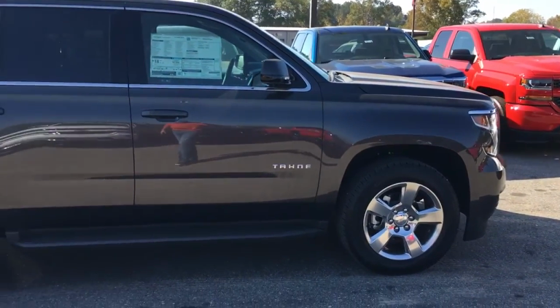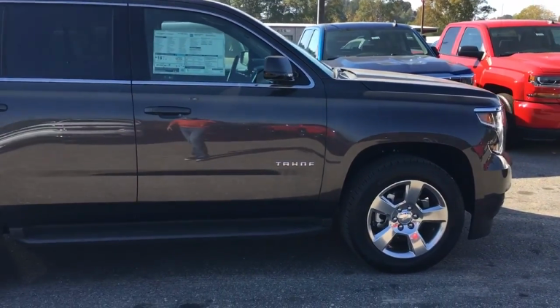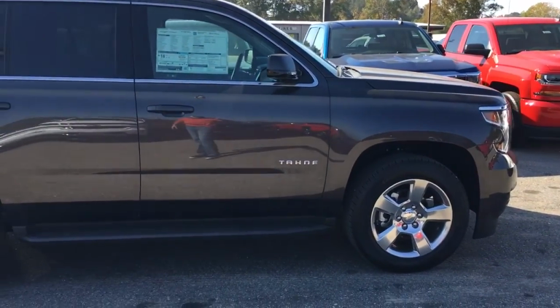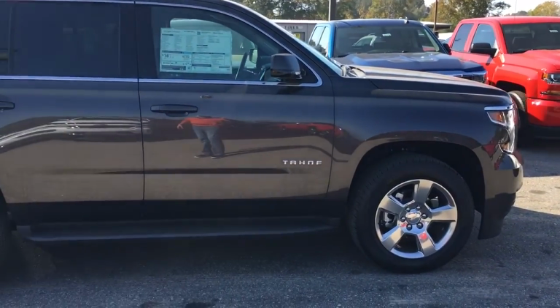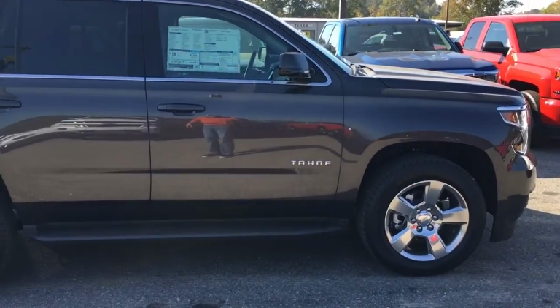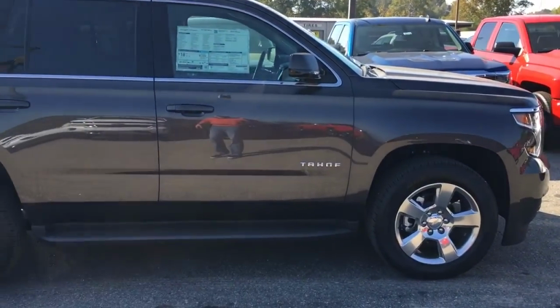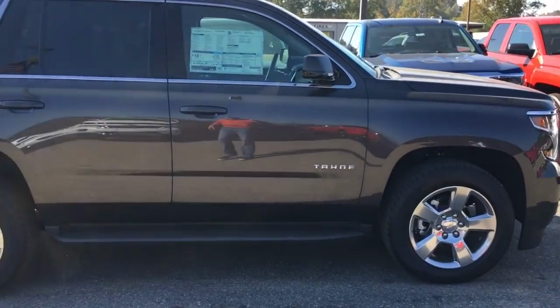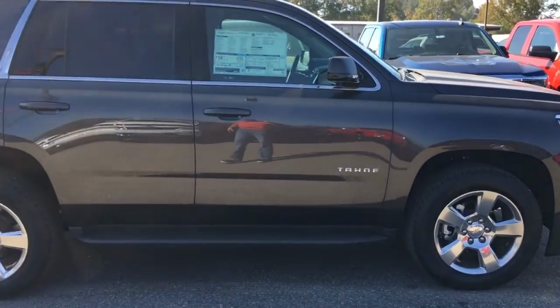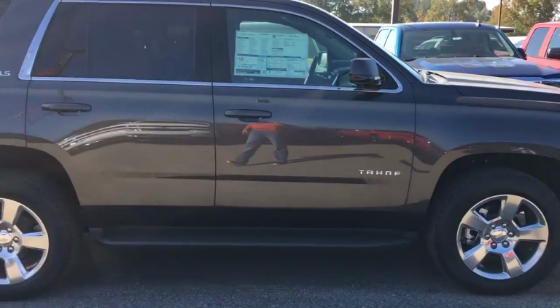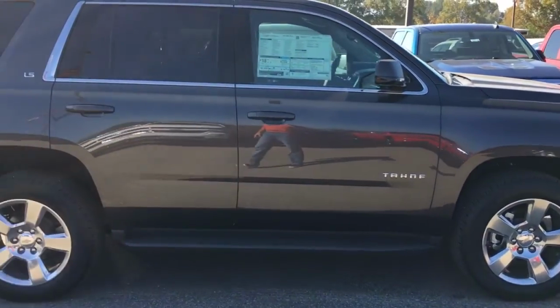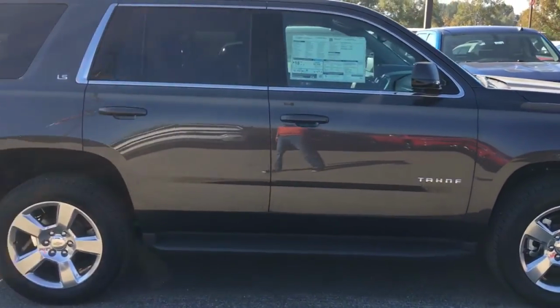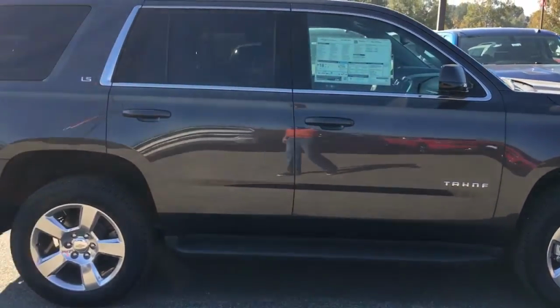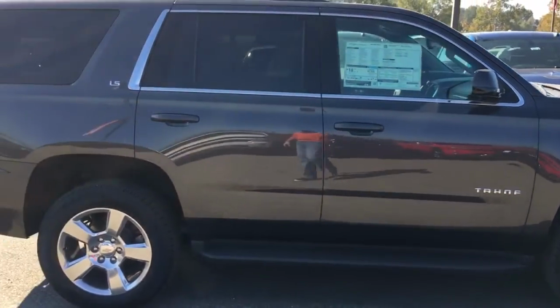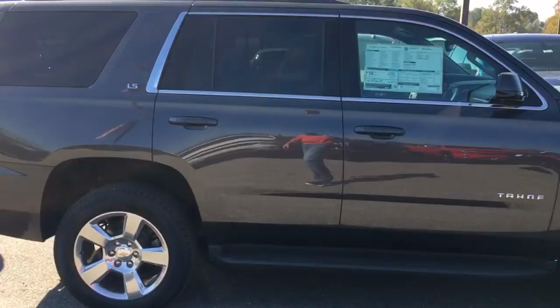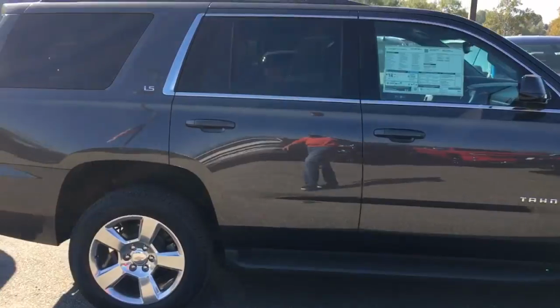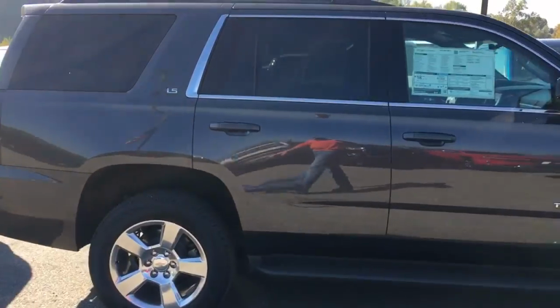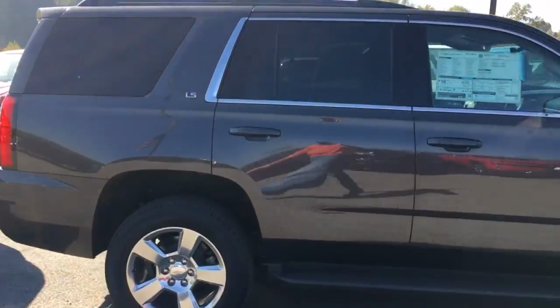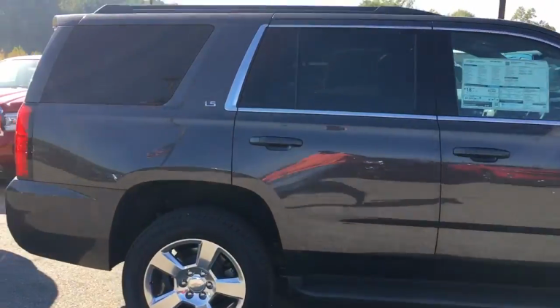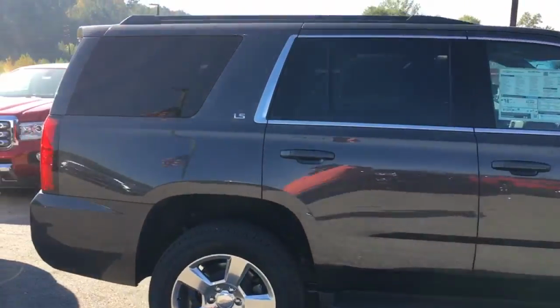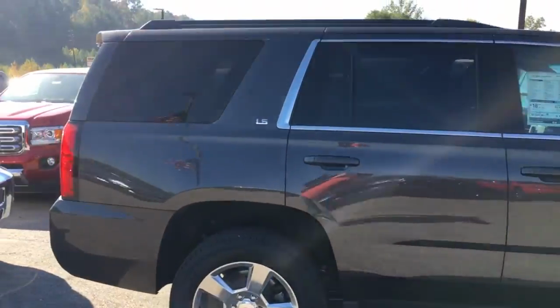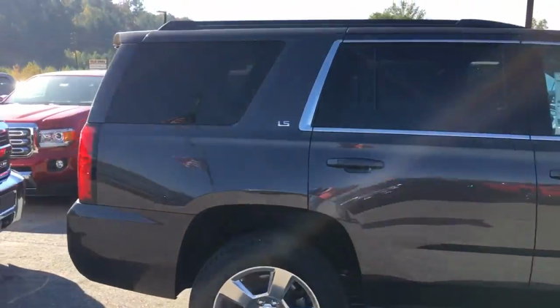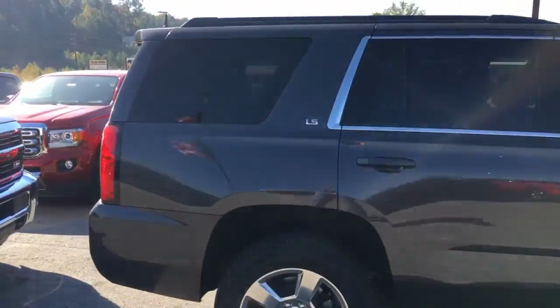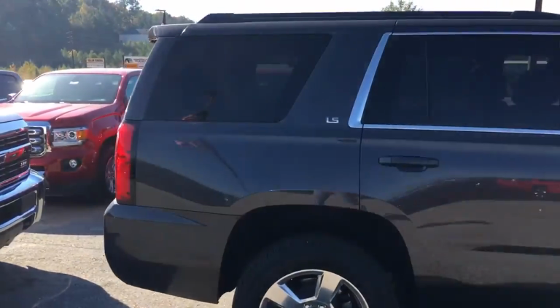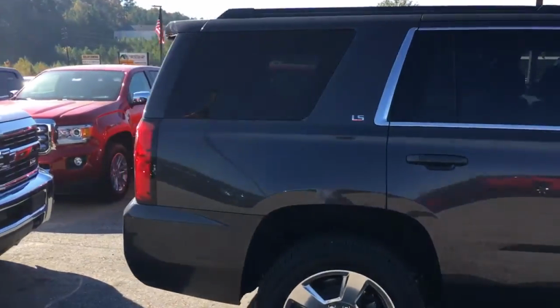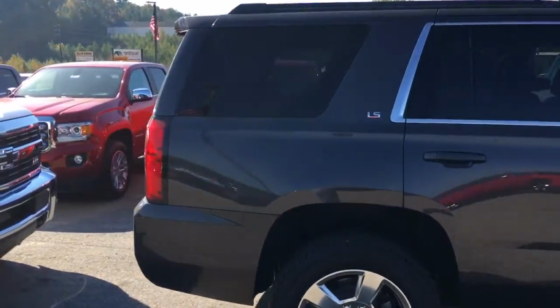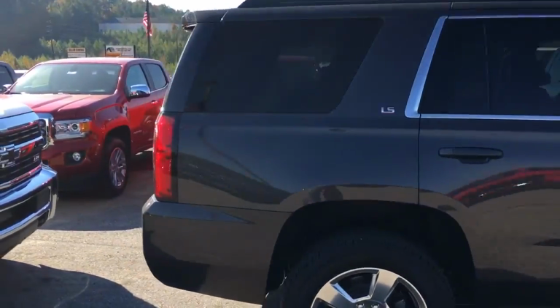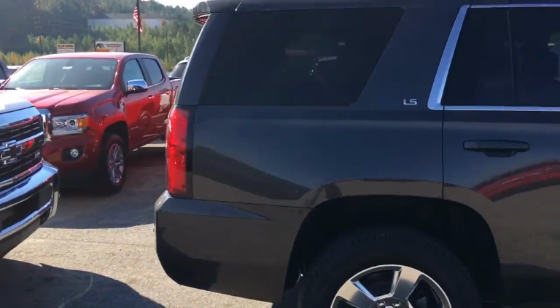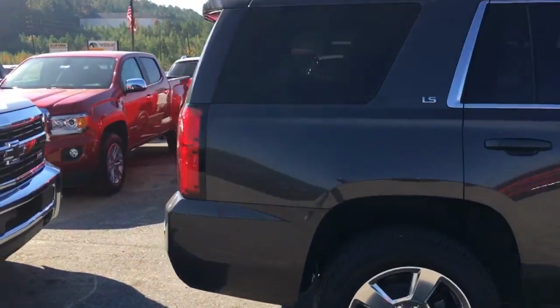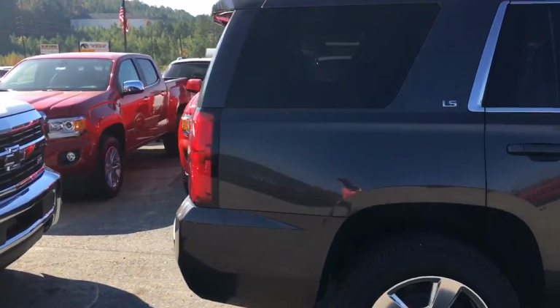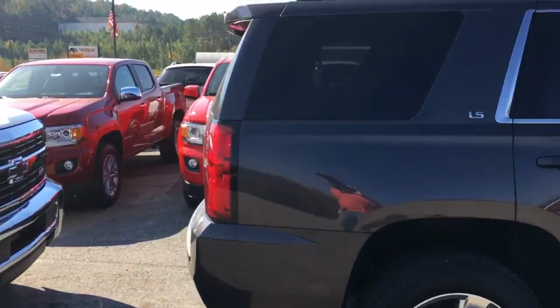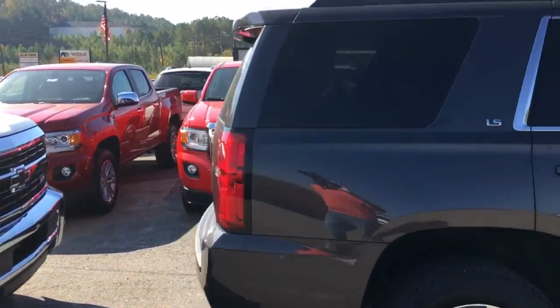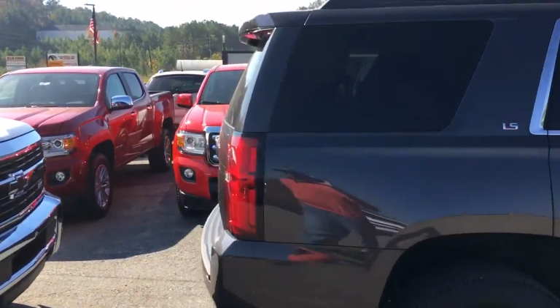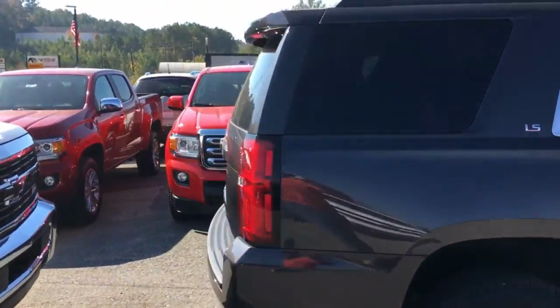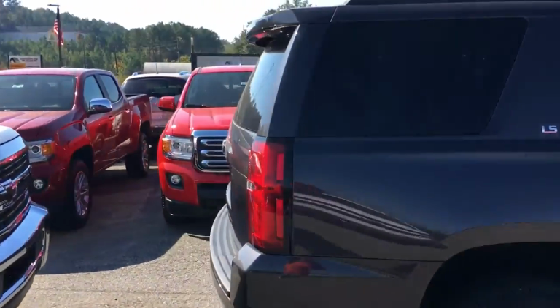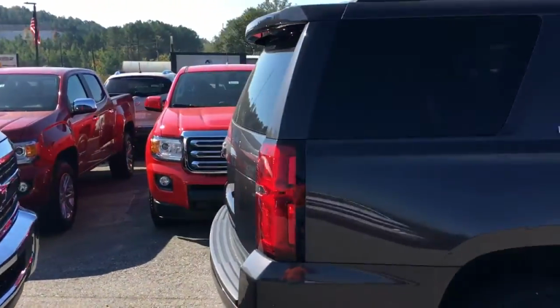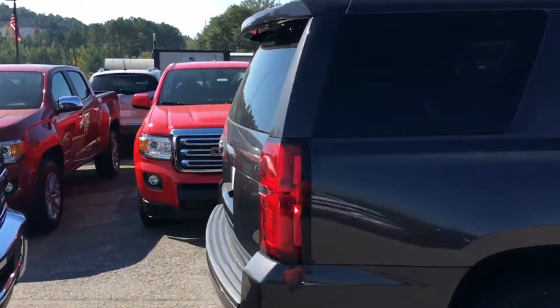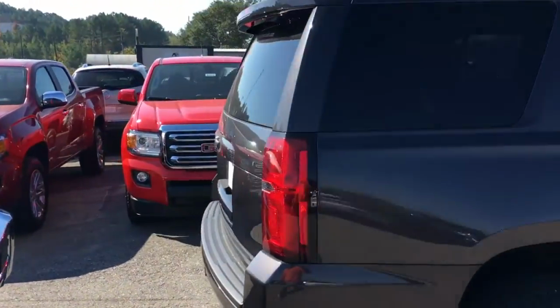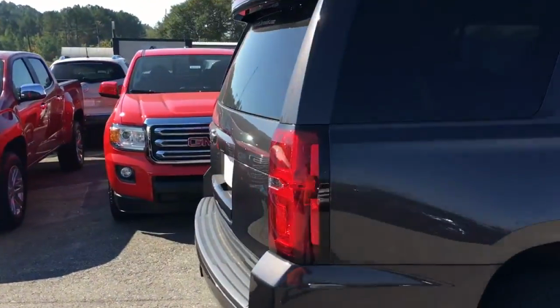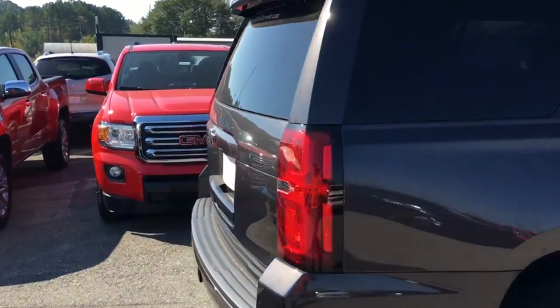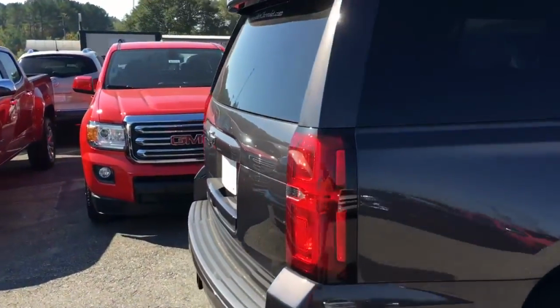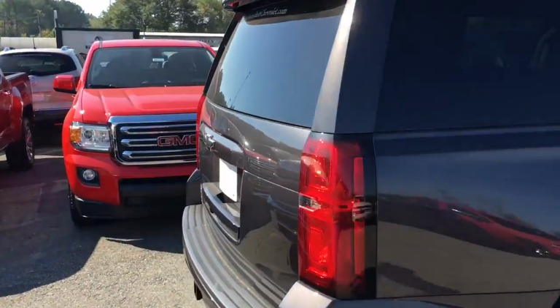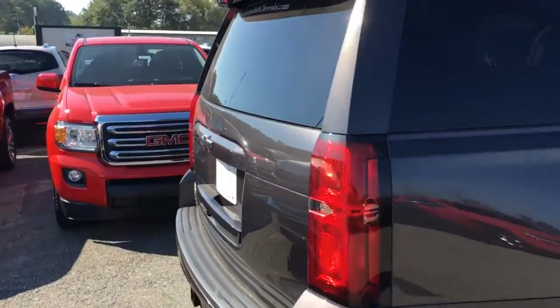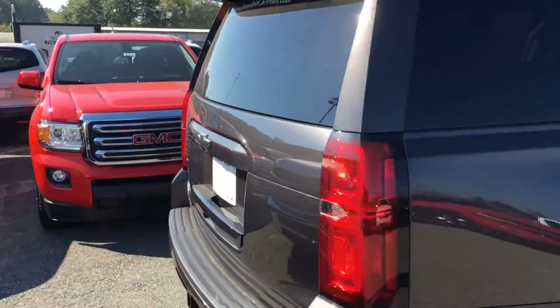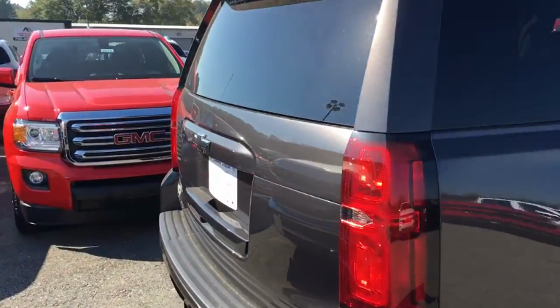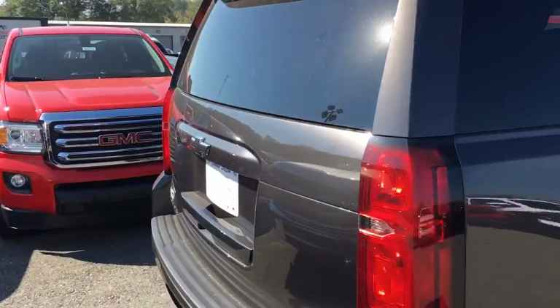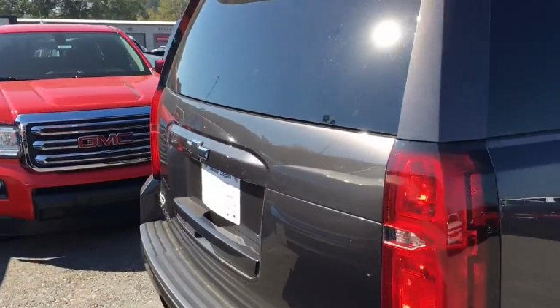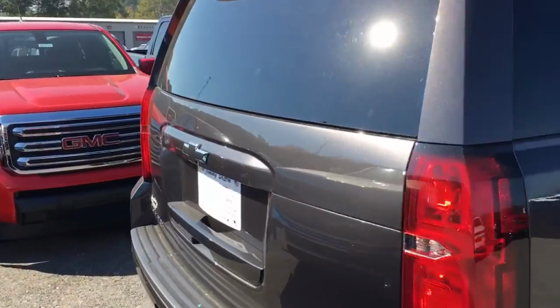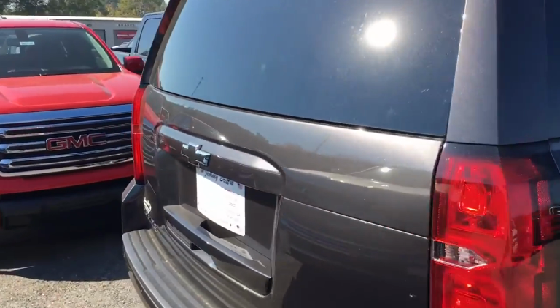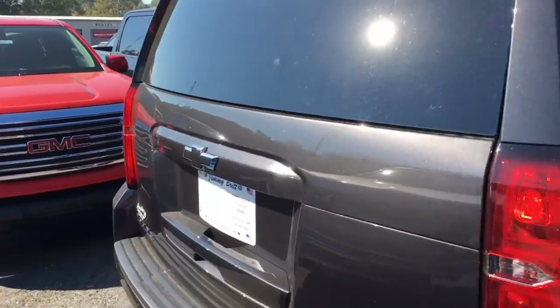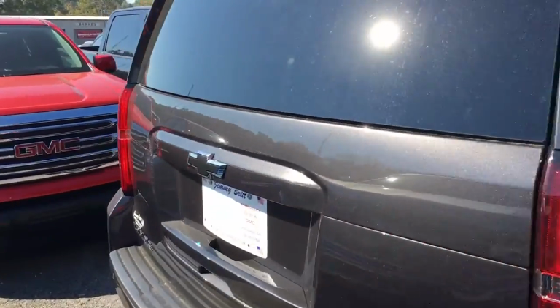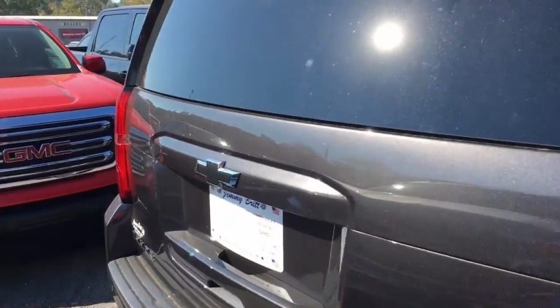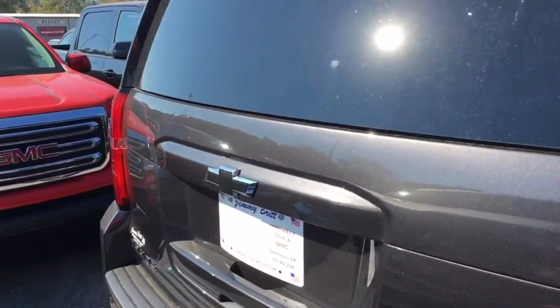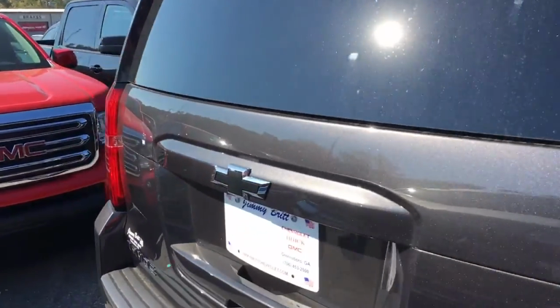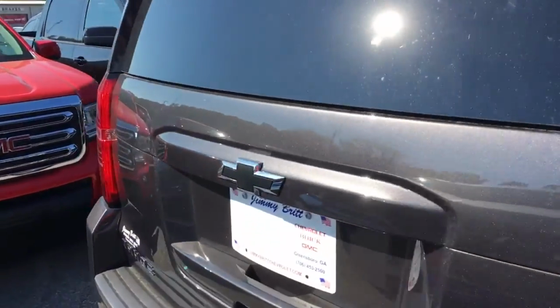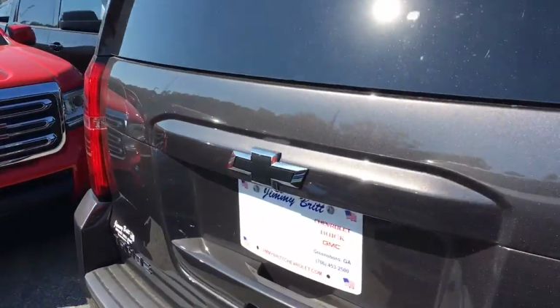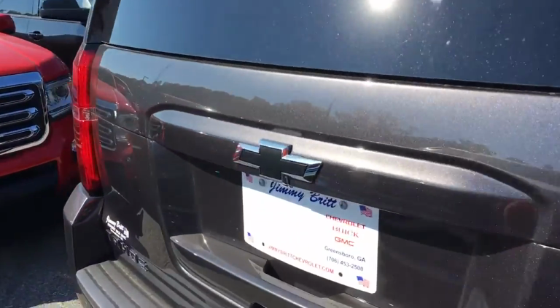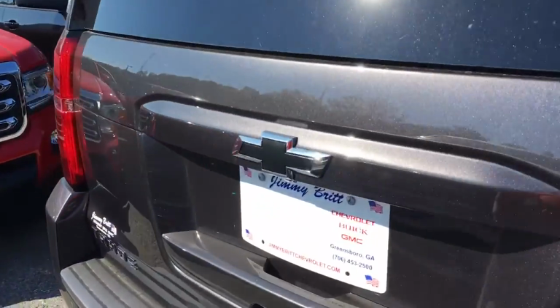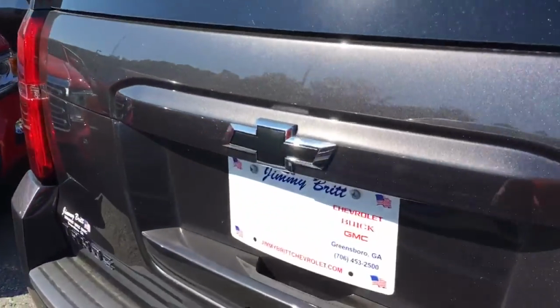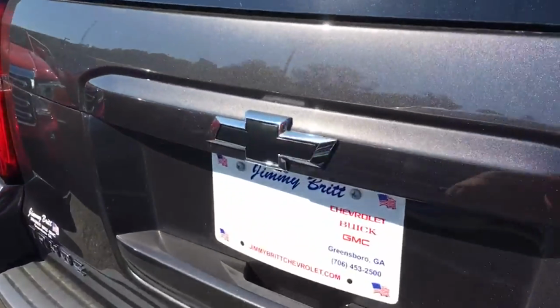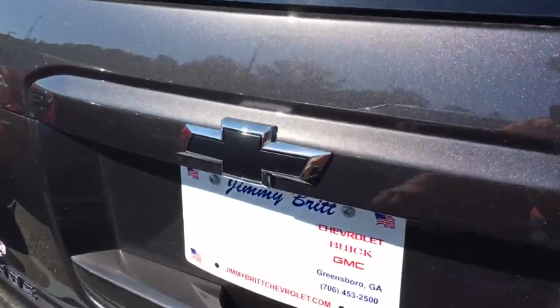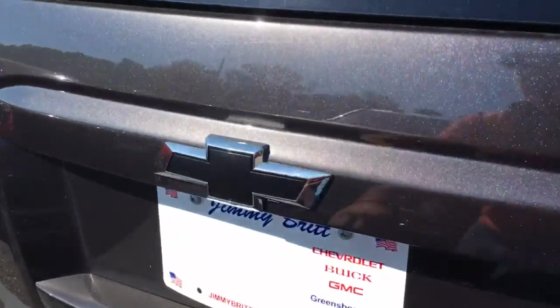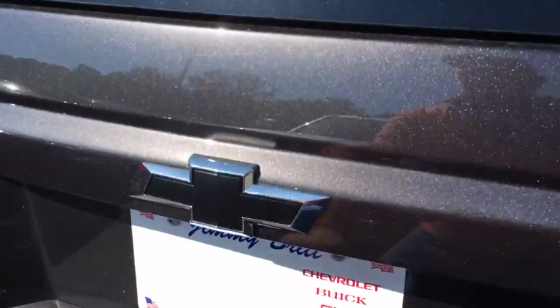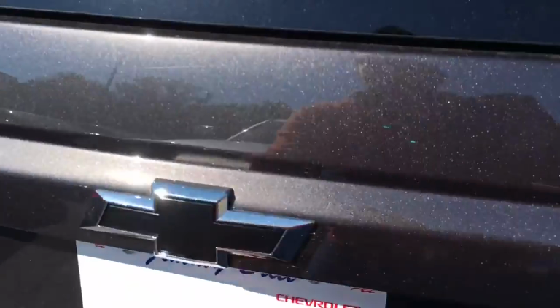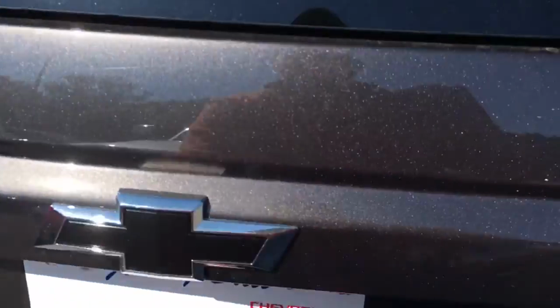It's got the 20-inch wheels, nice dark color — one of my favorites. It's got your black bow tie as well.